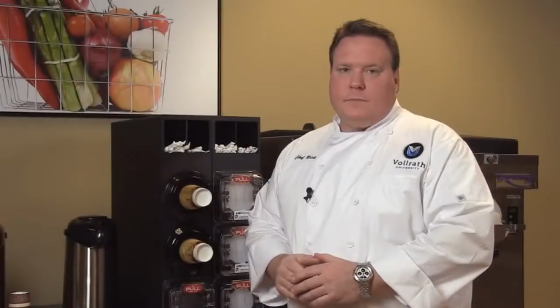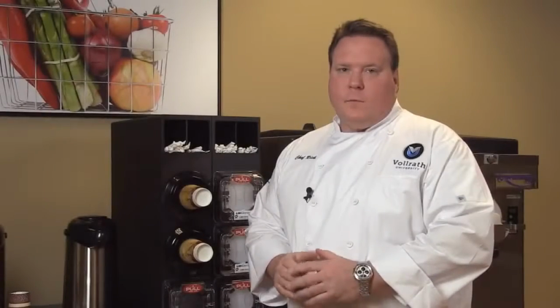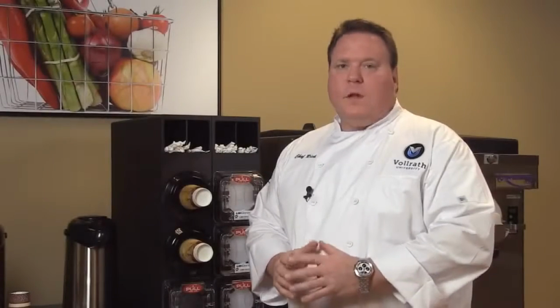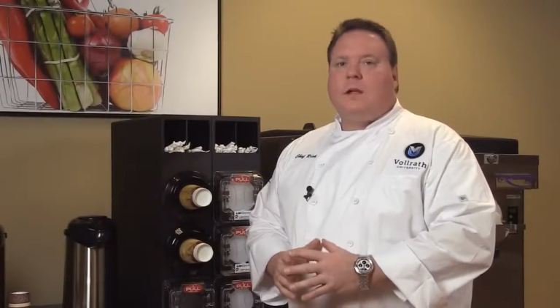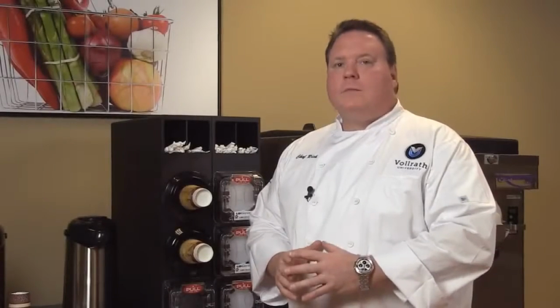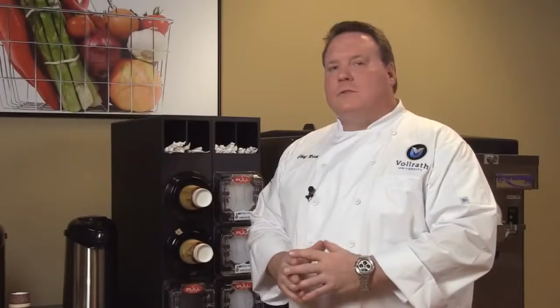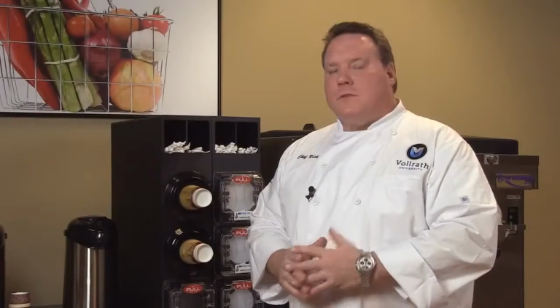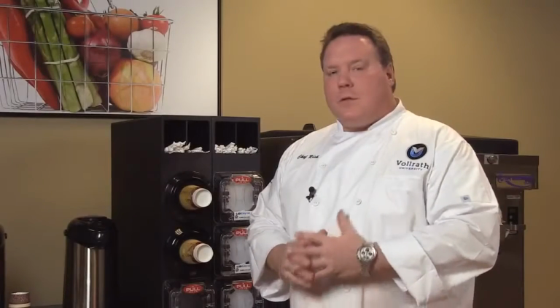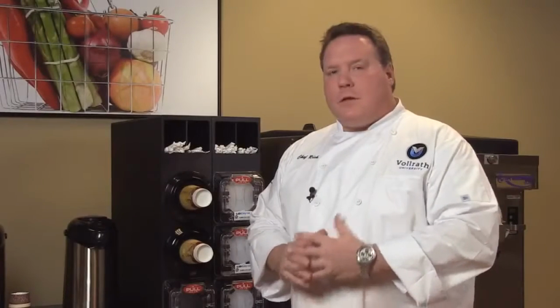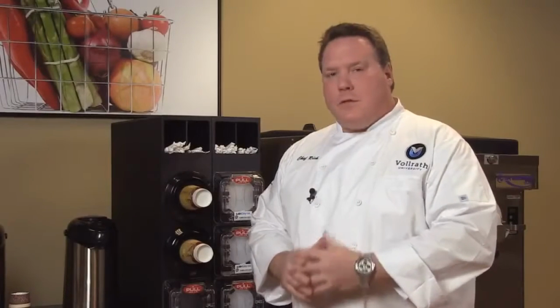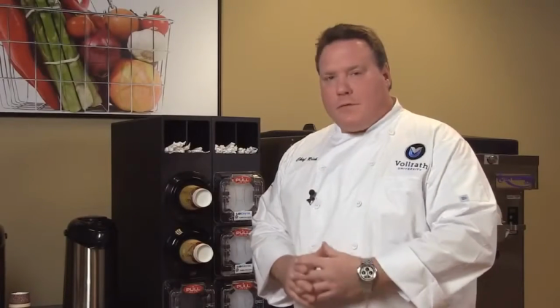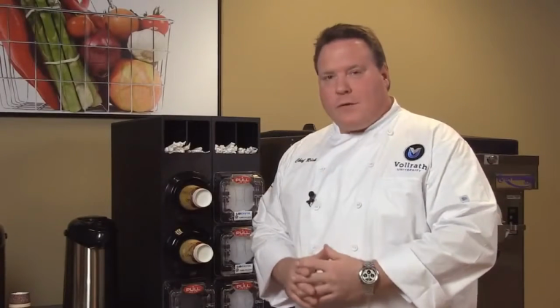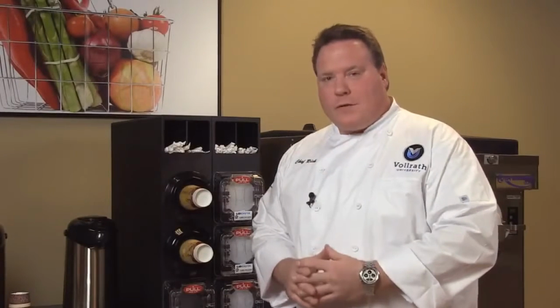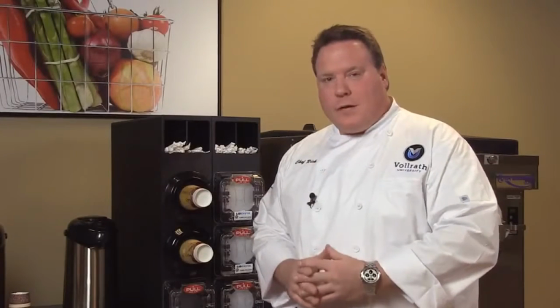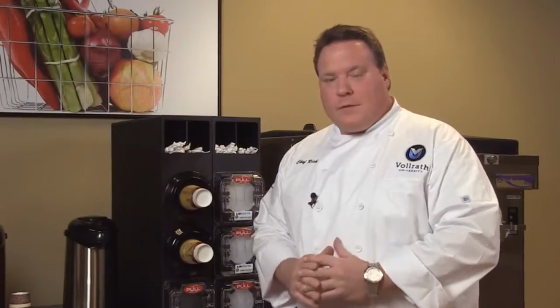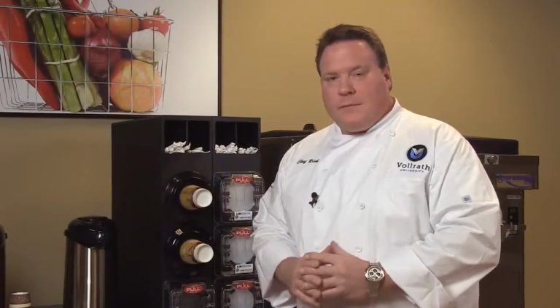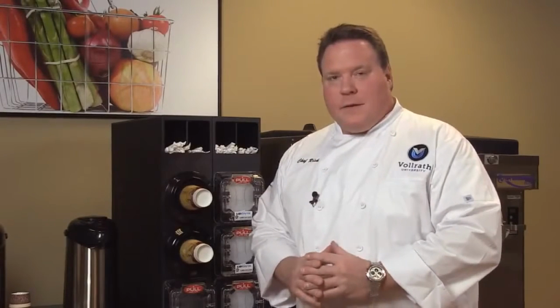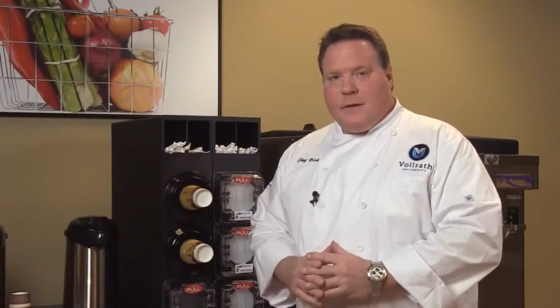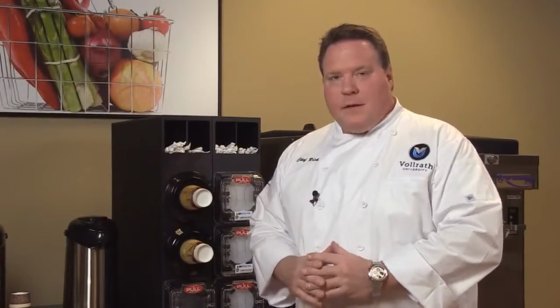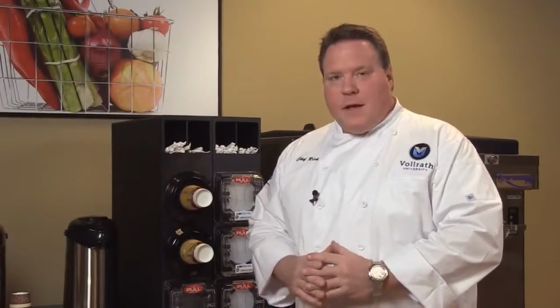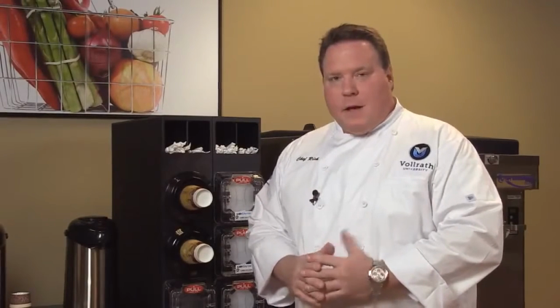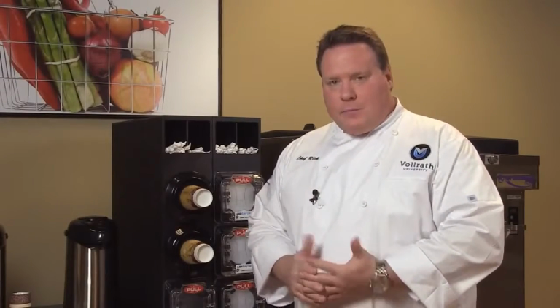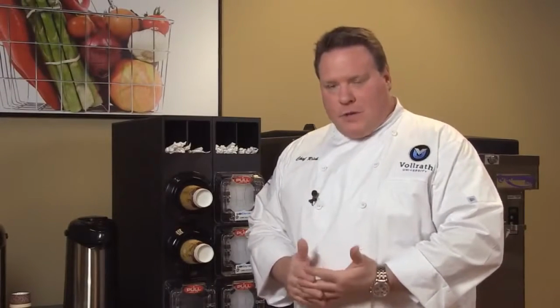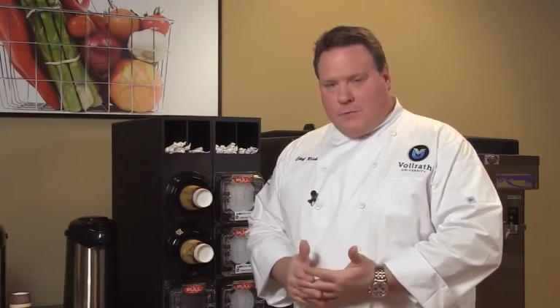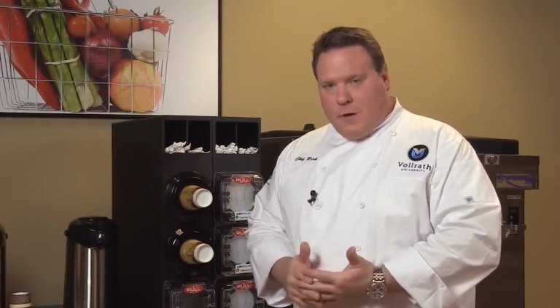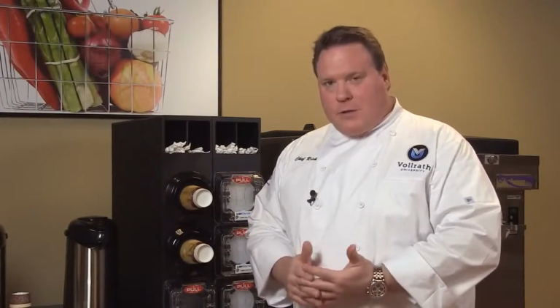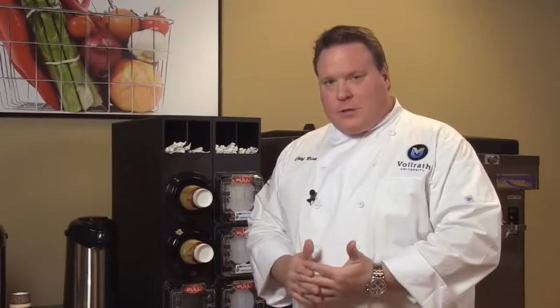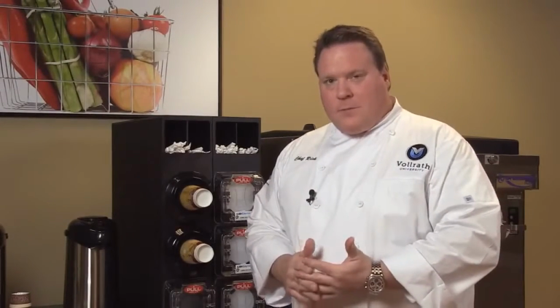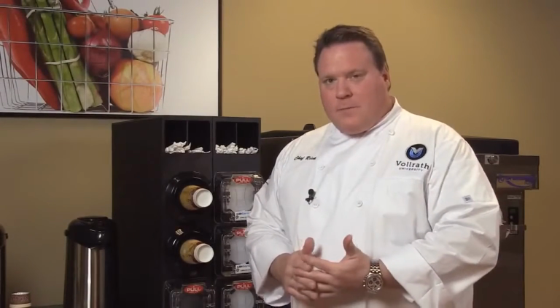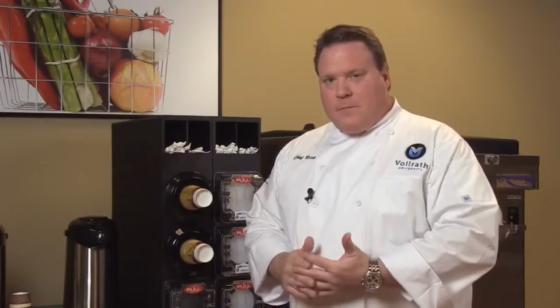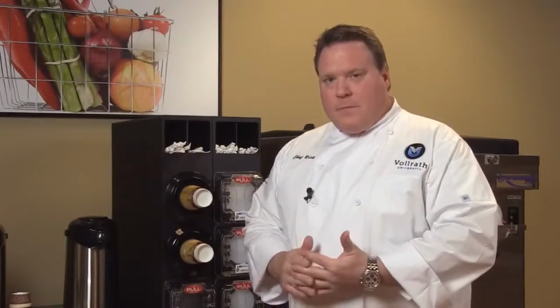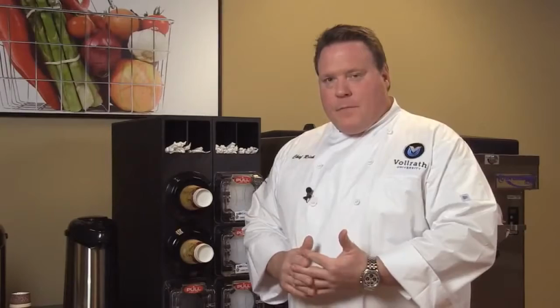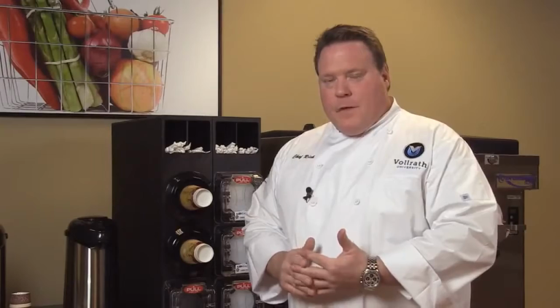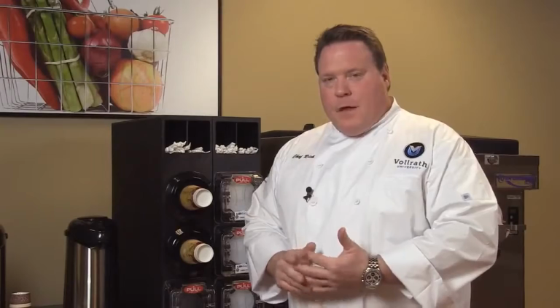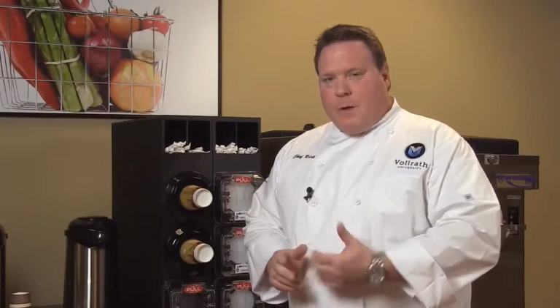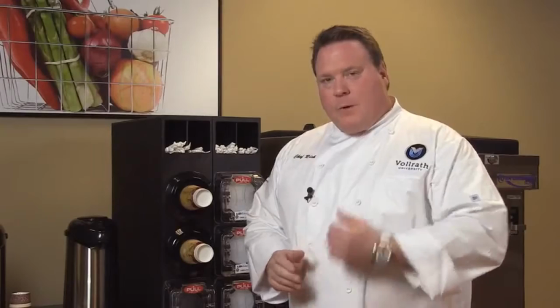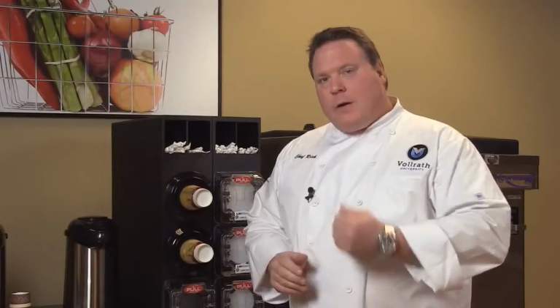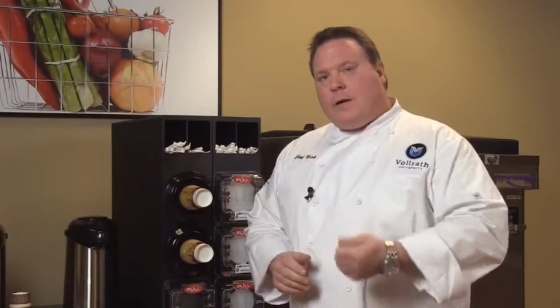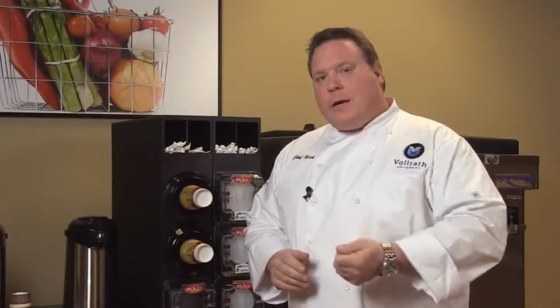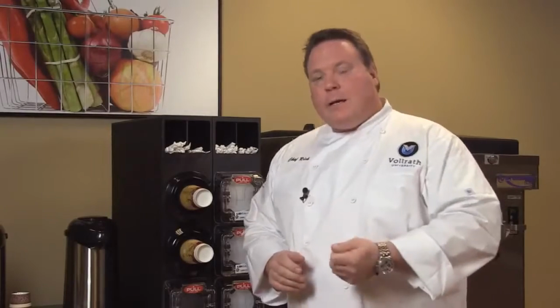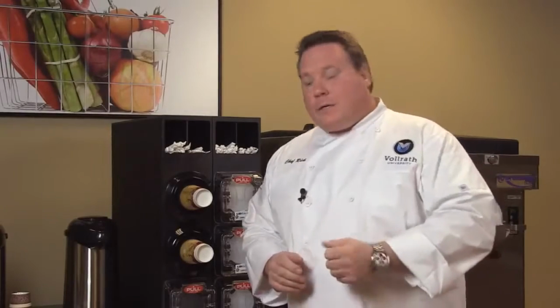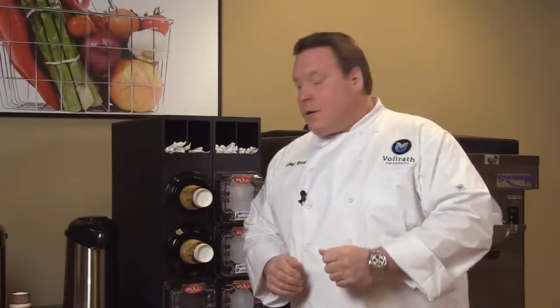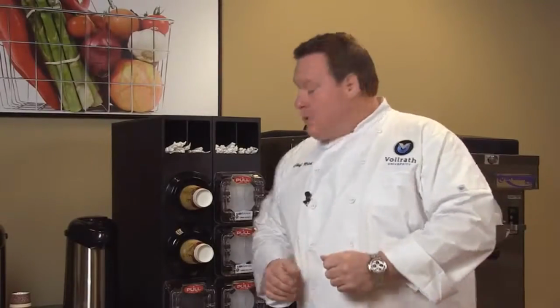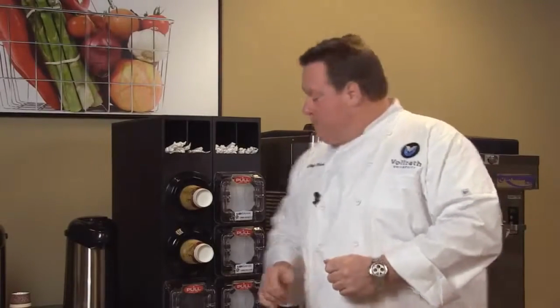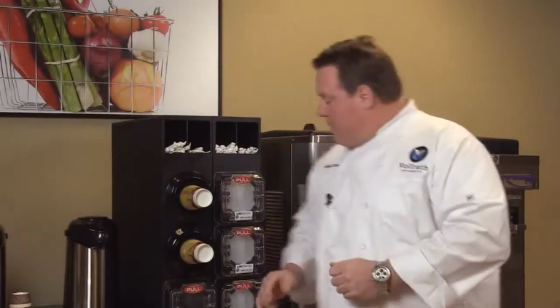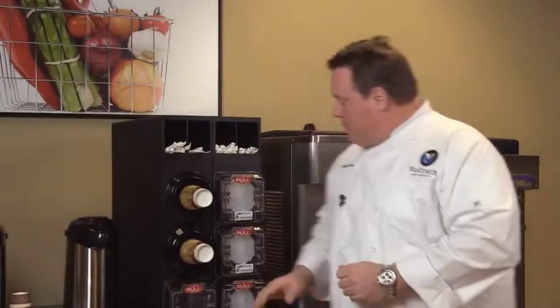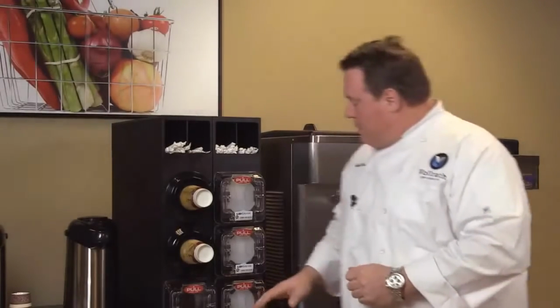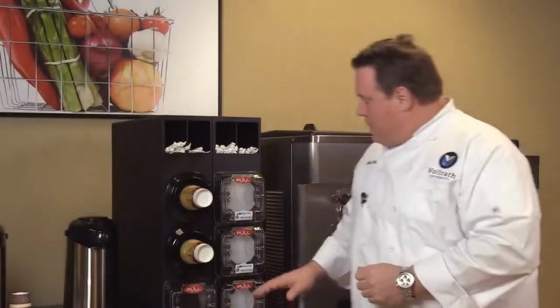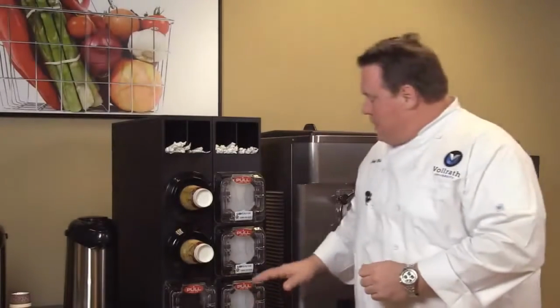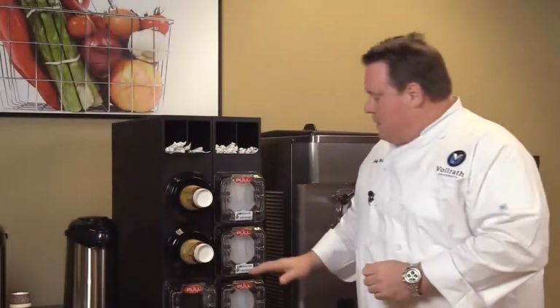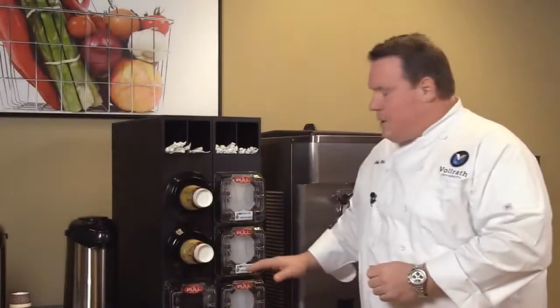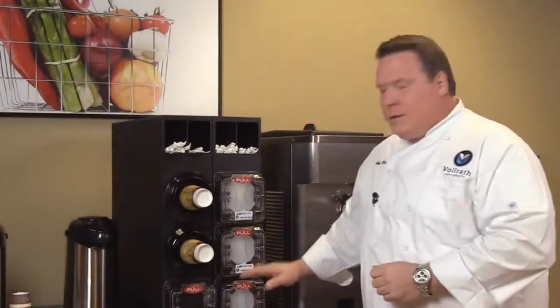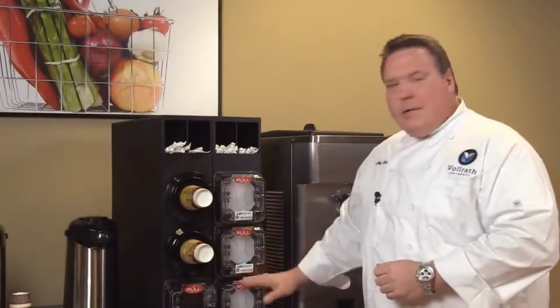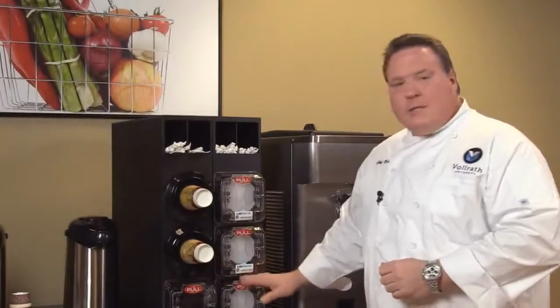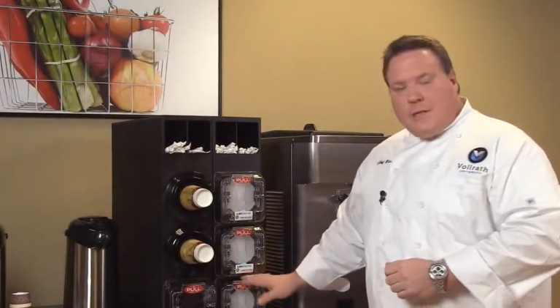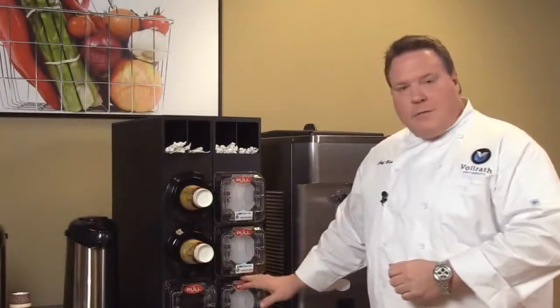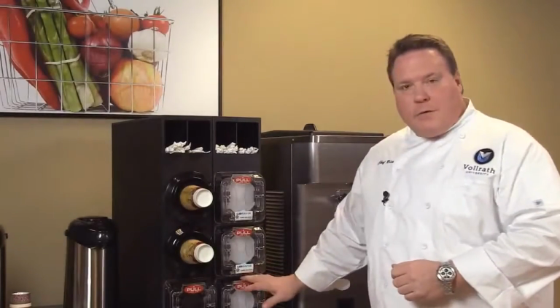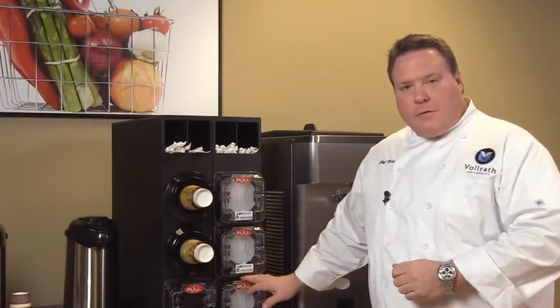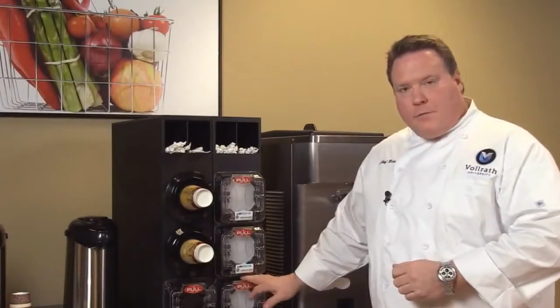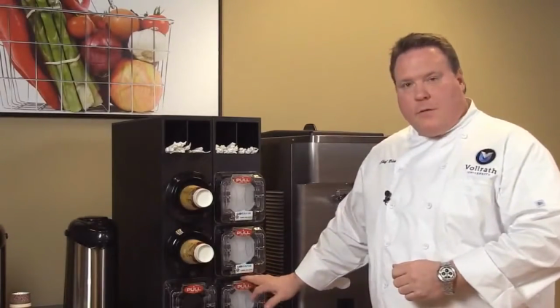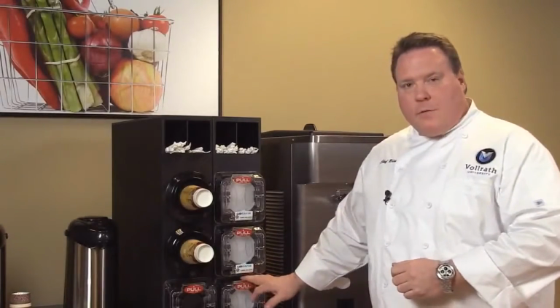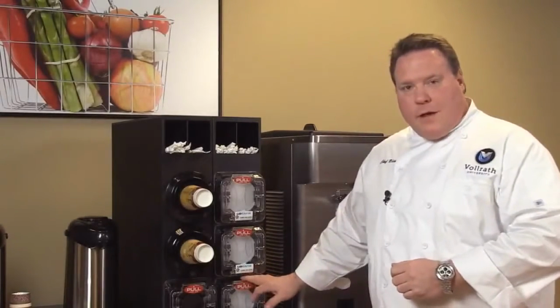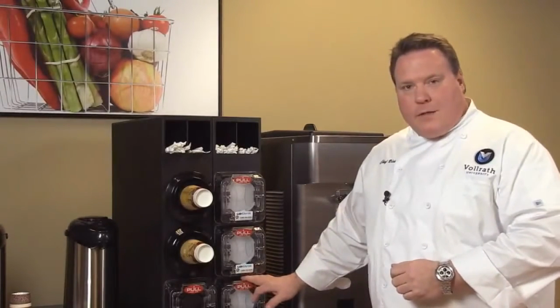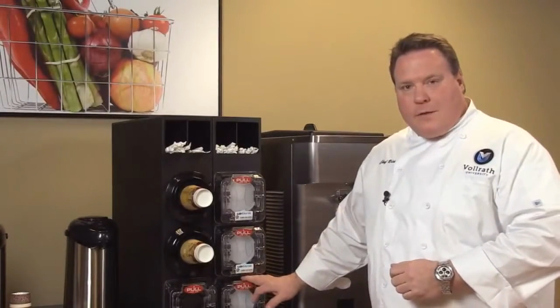Welcome to Volrath University. I'm Chef Rich and we're here today to talk to you about the Lid Saver from Volrath.